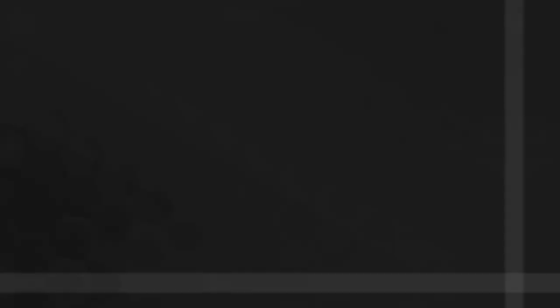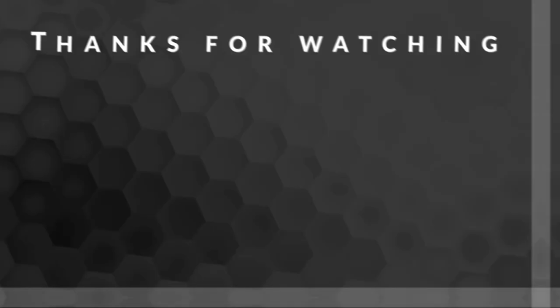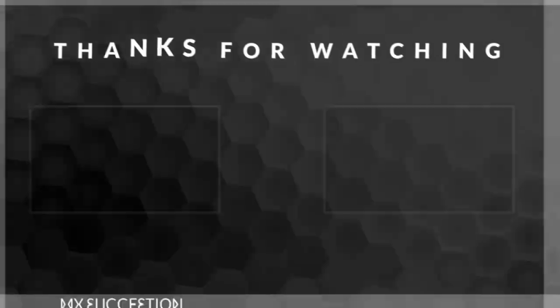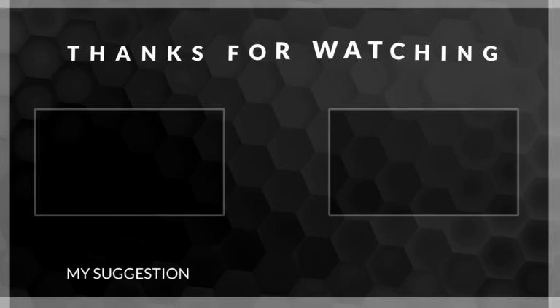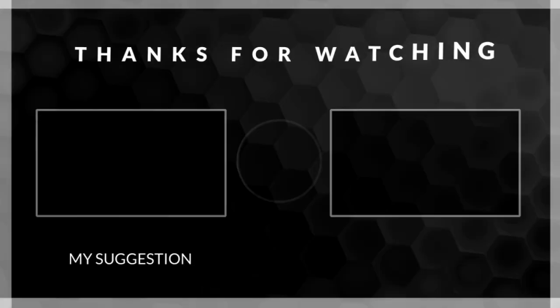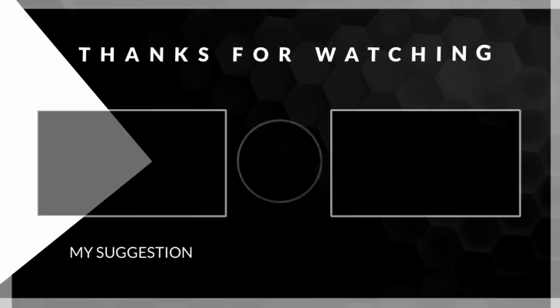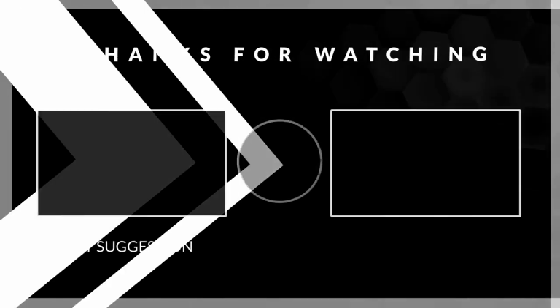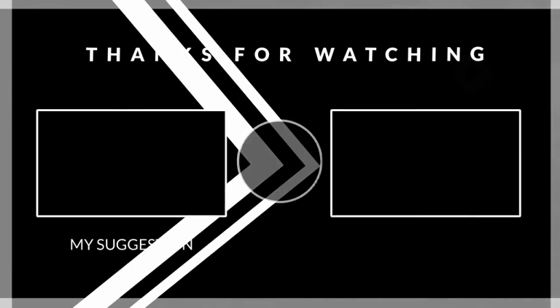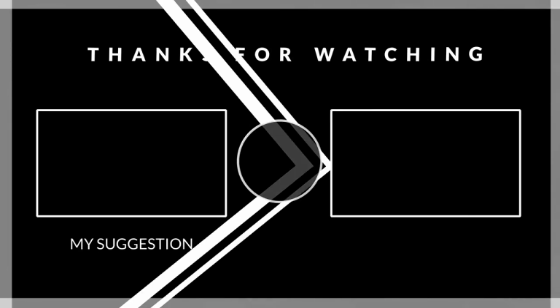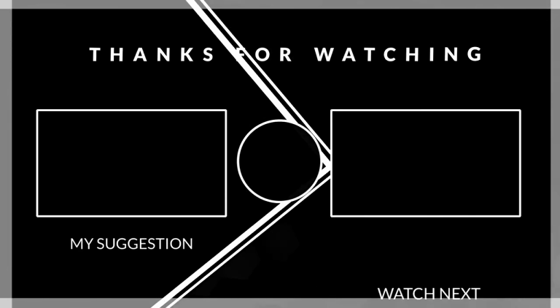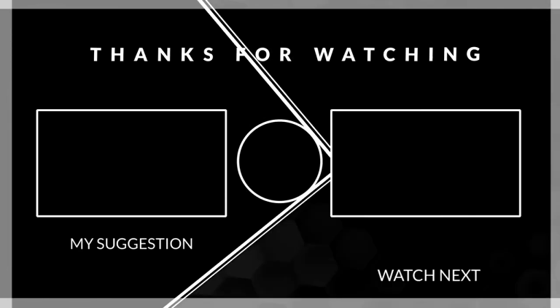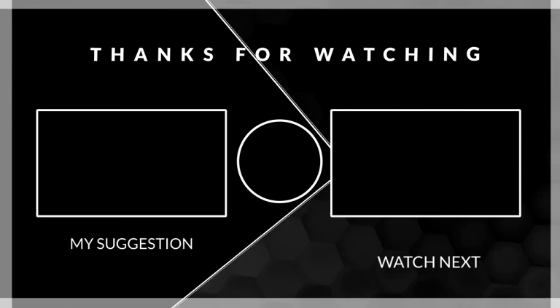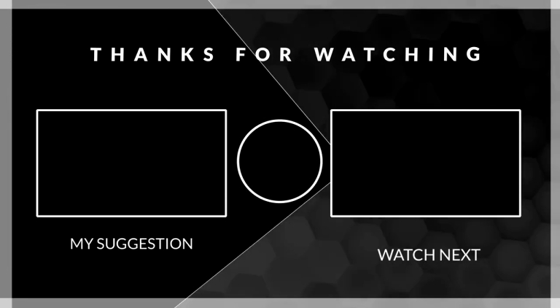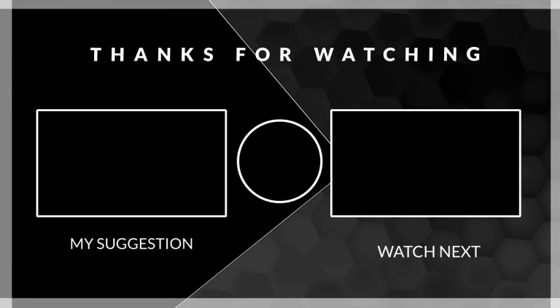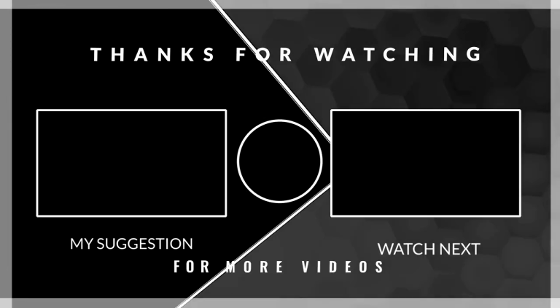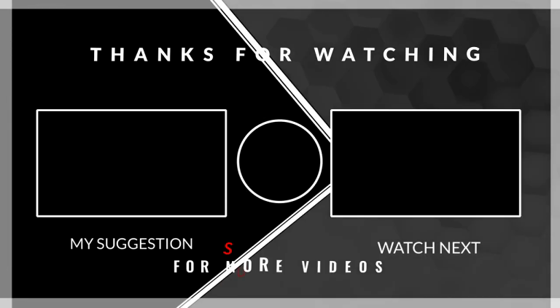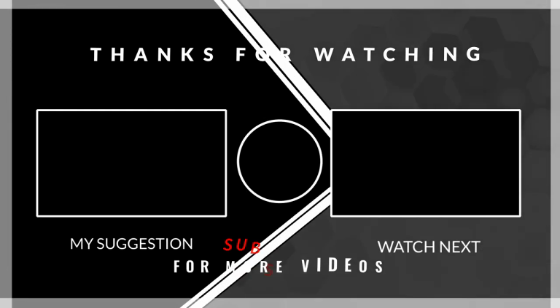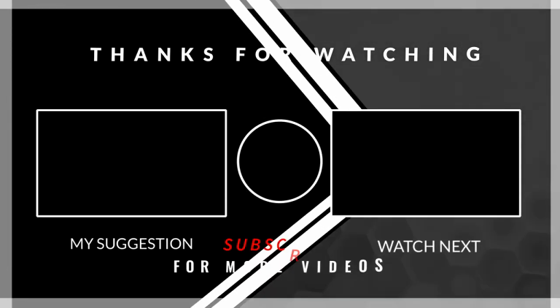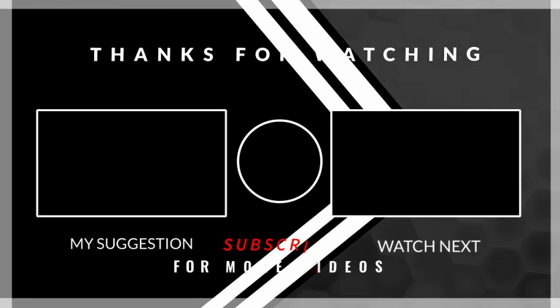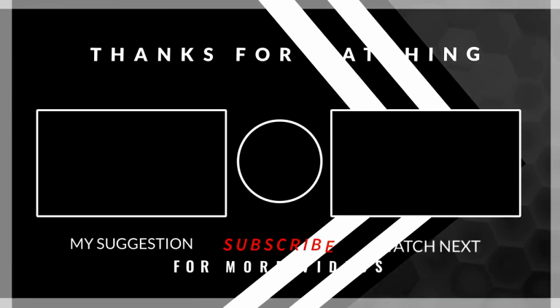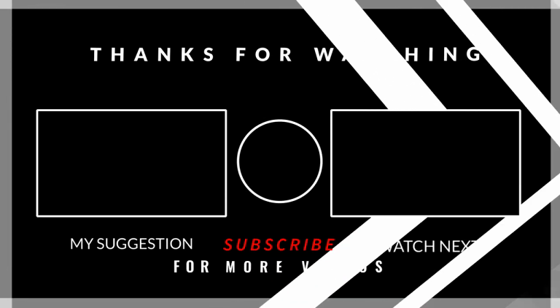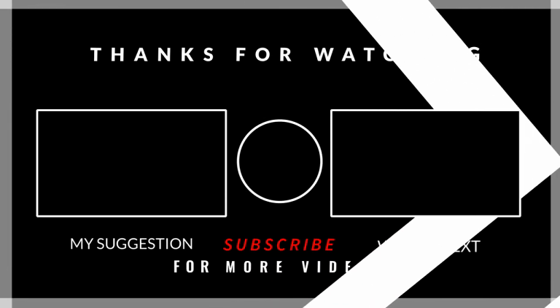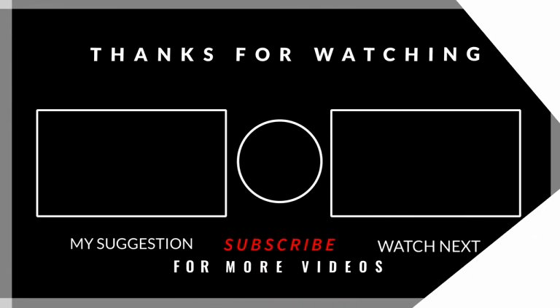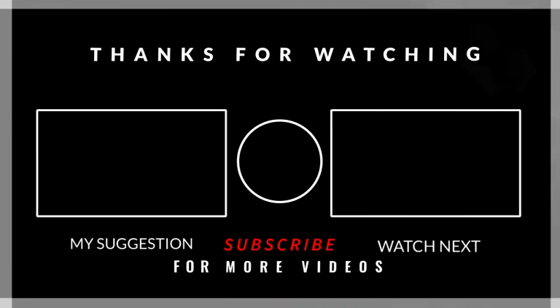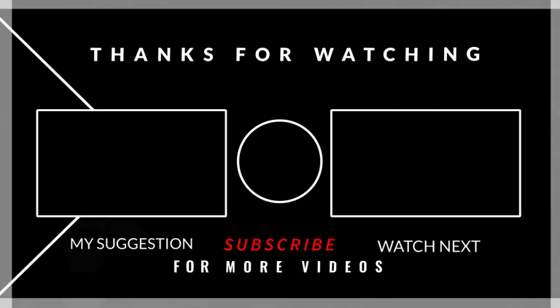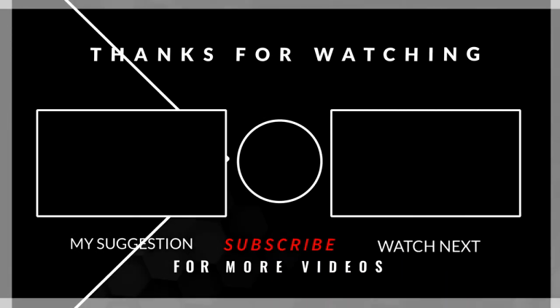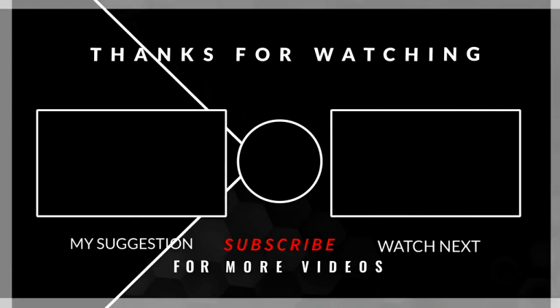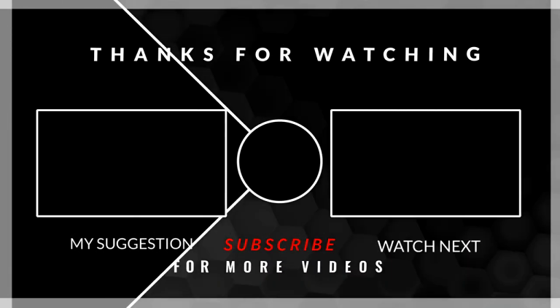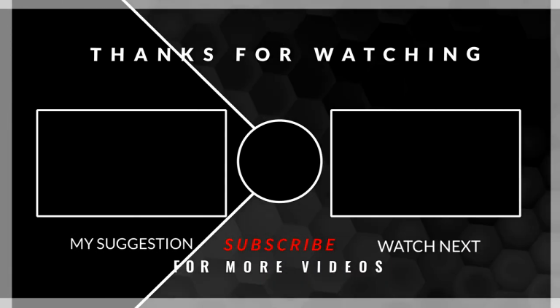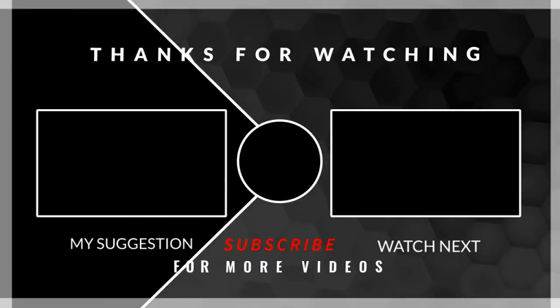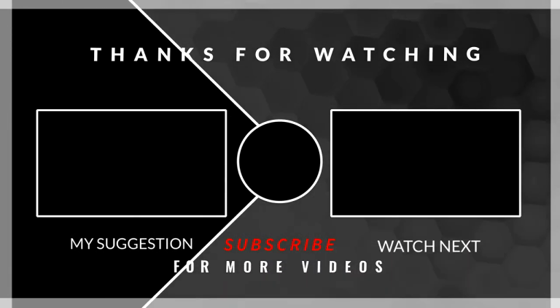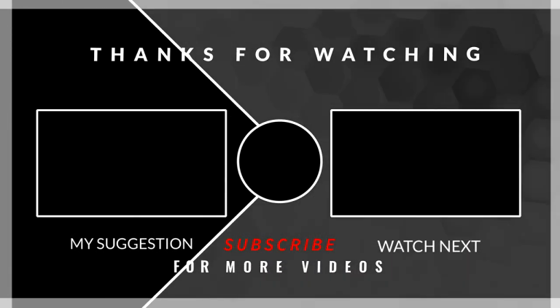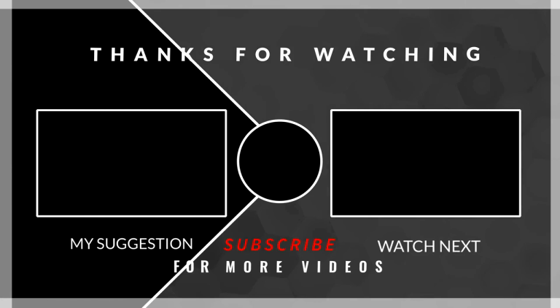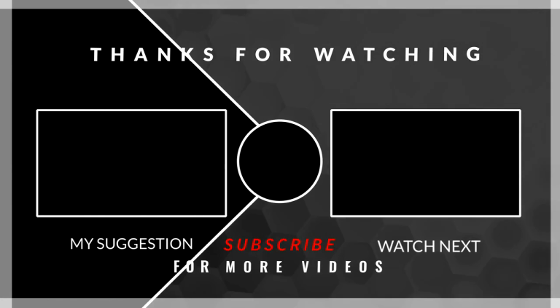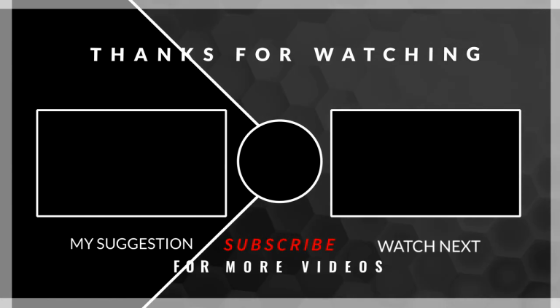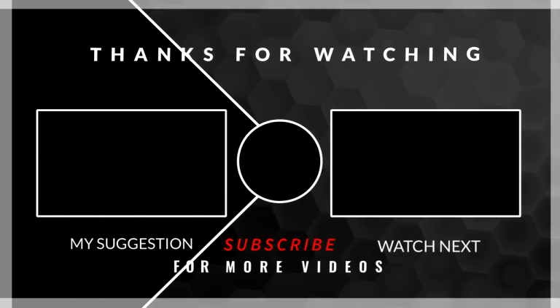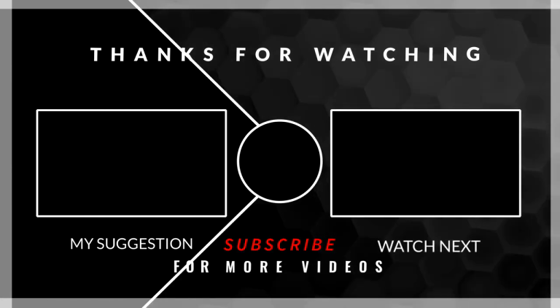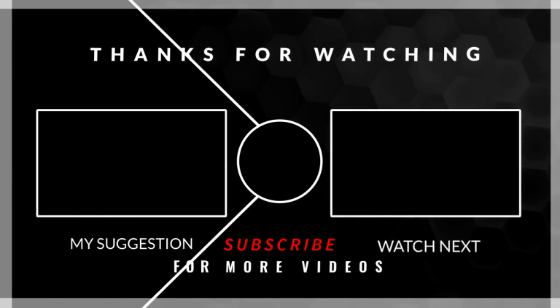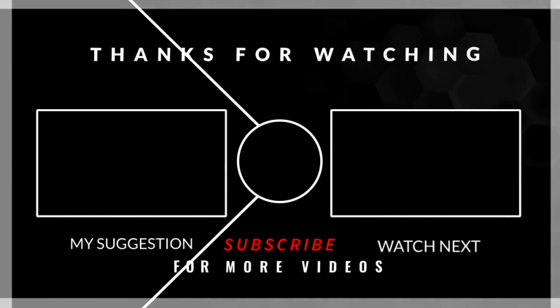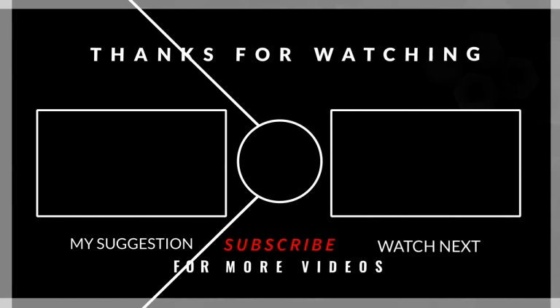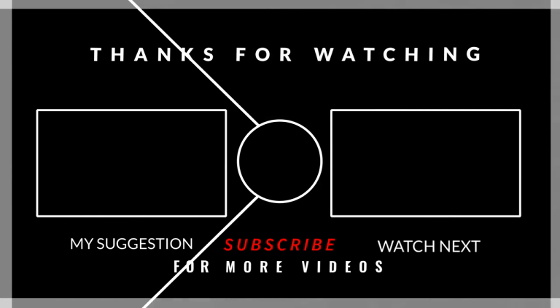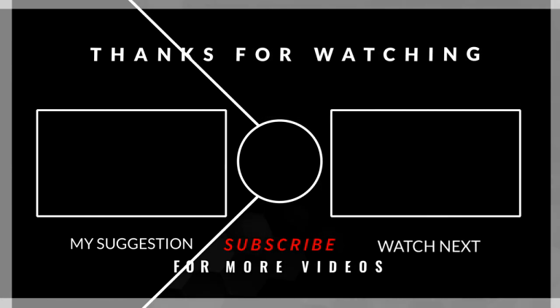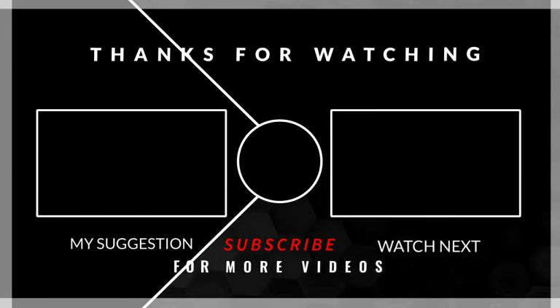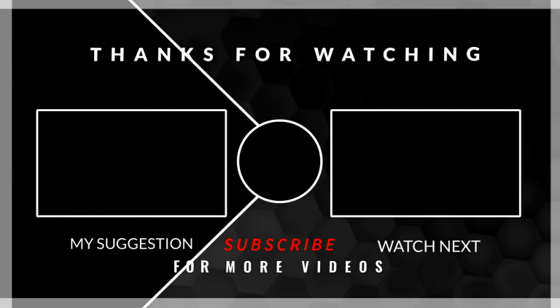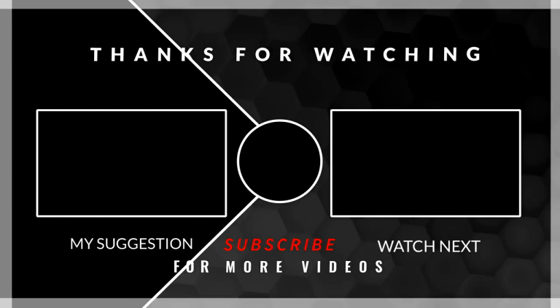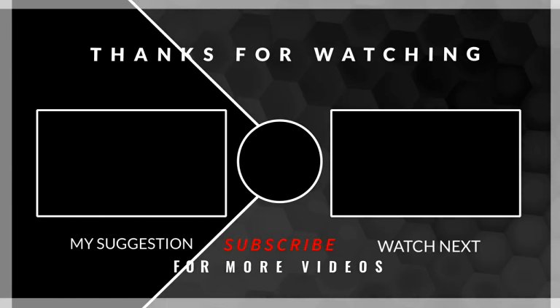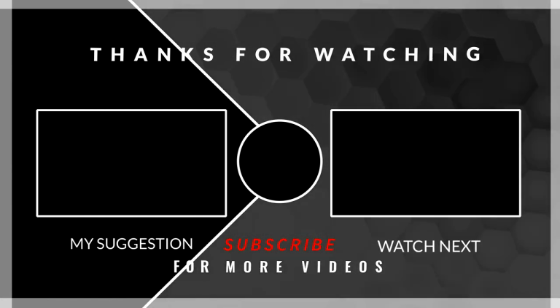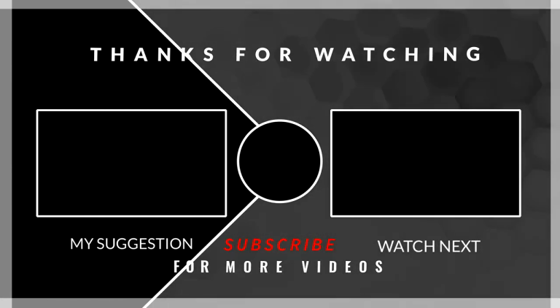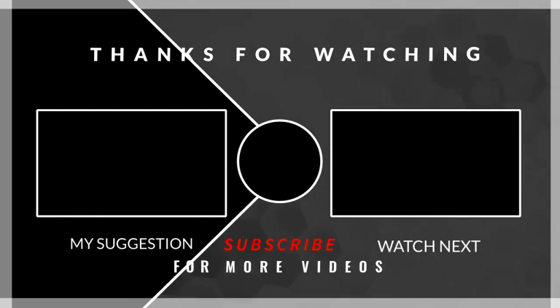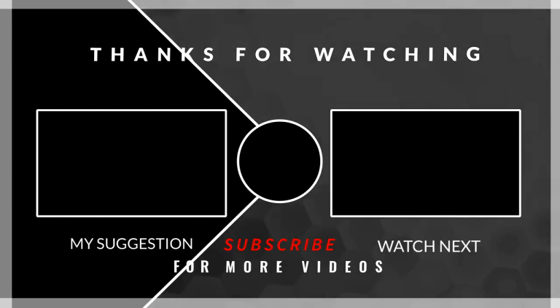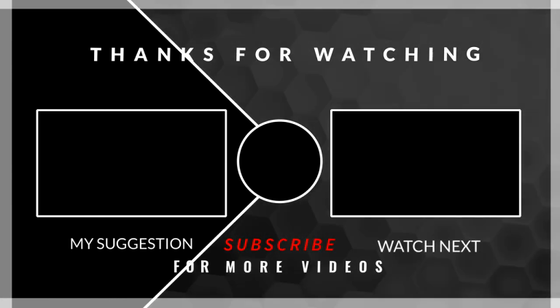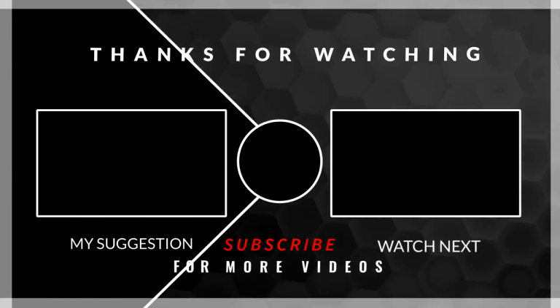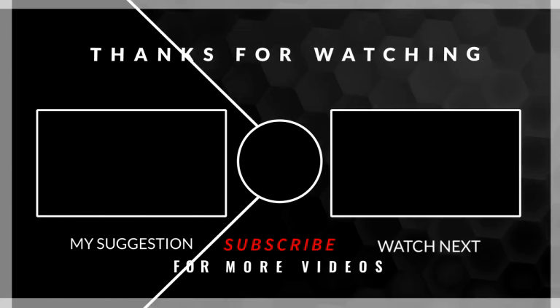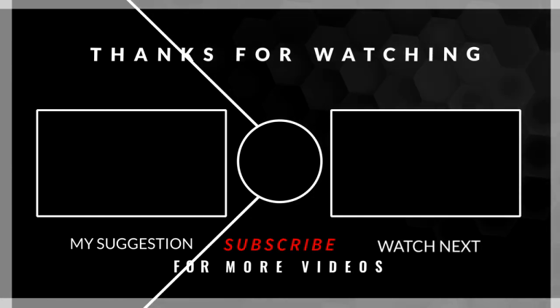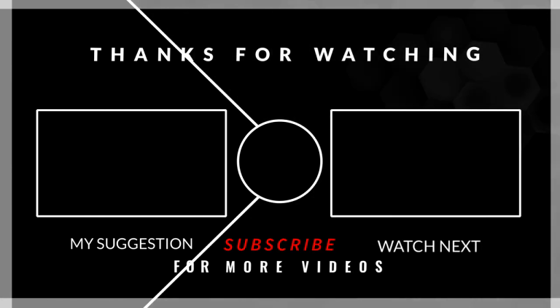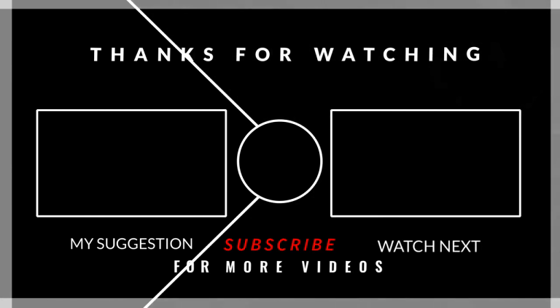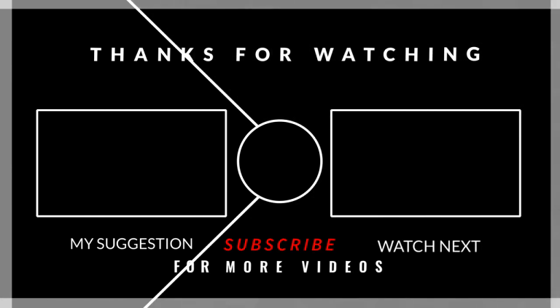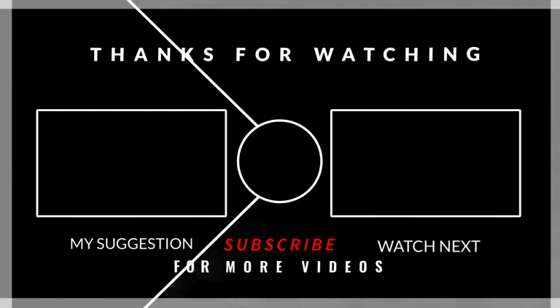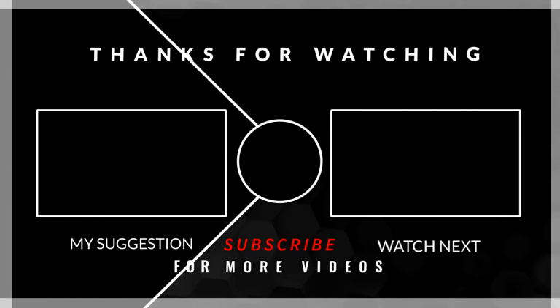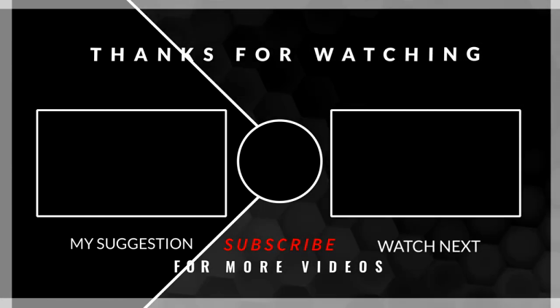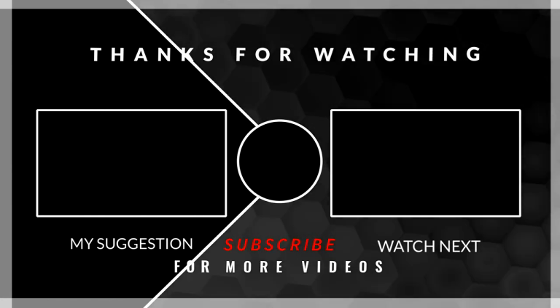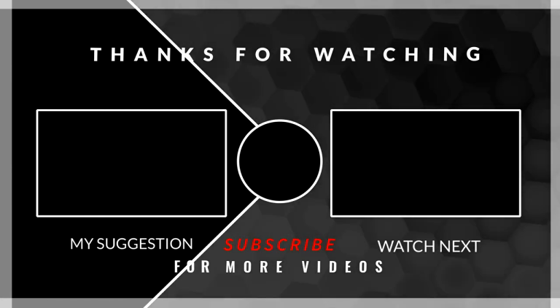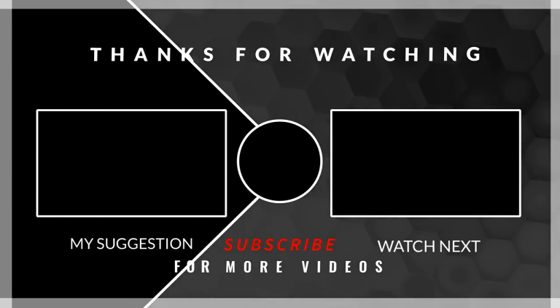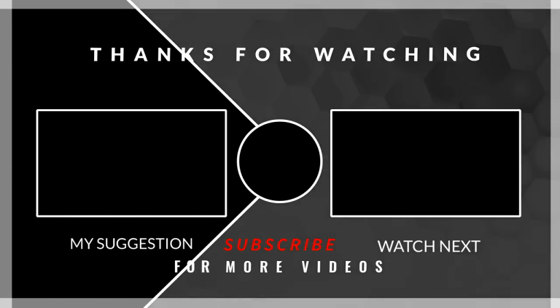So guys, if you like these videos, please subscribe and press the bell icon for all notifications, and stay tuned for further updates. See you next time!